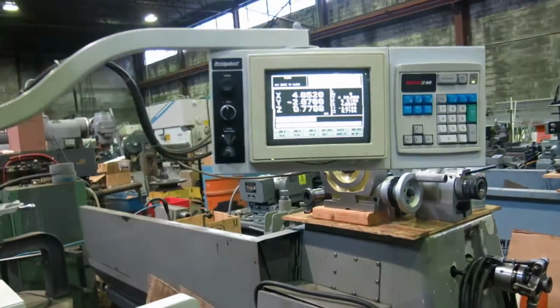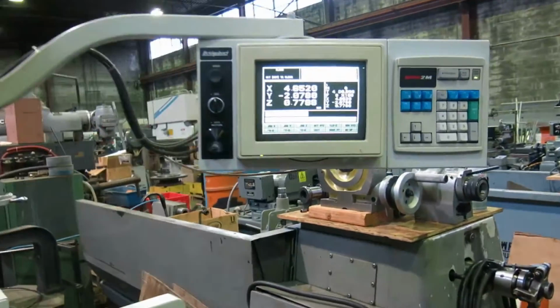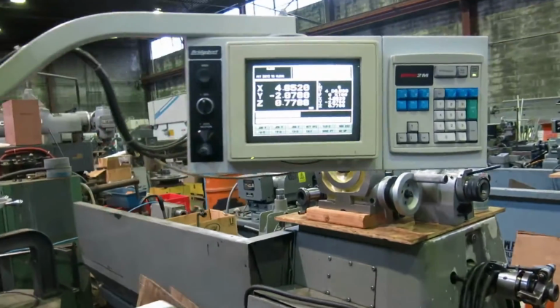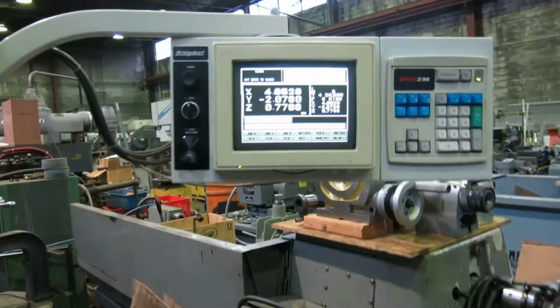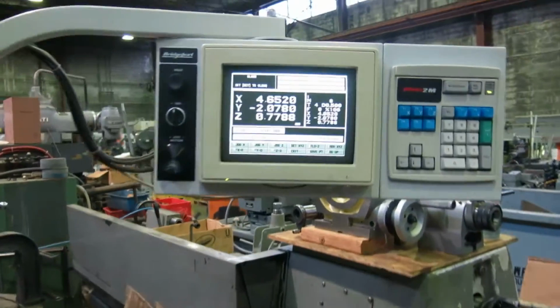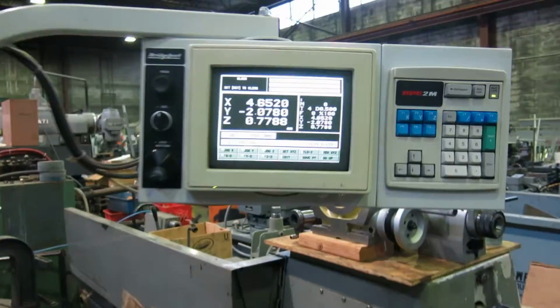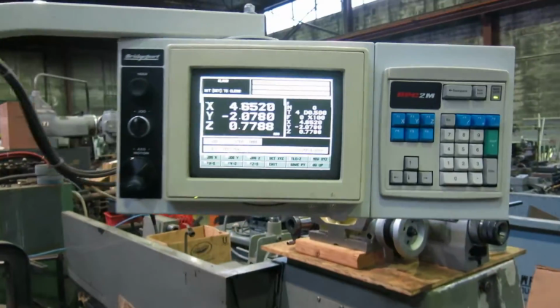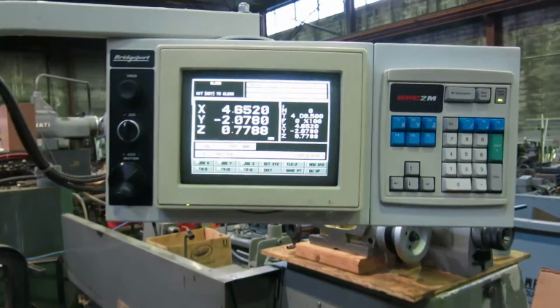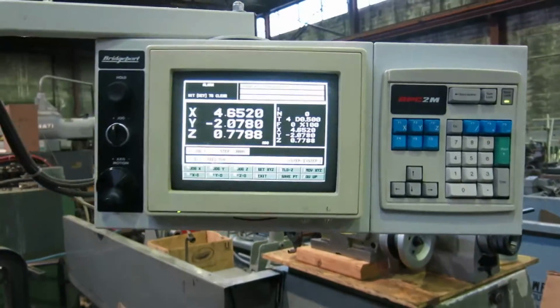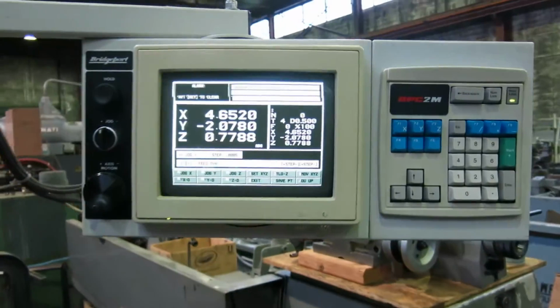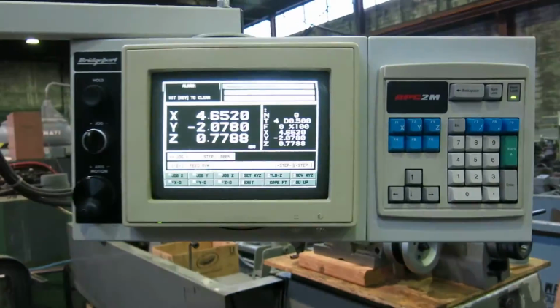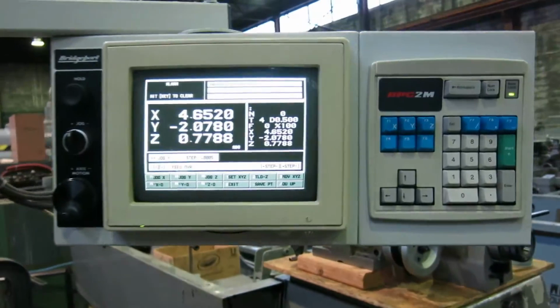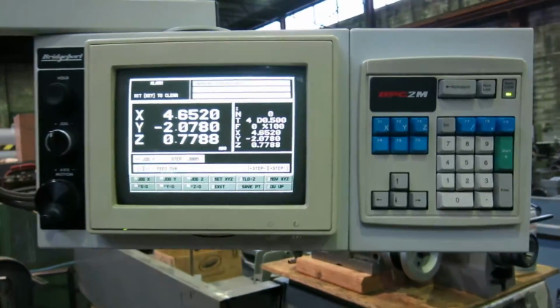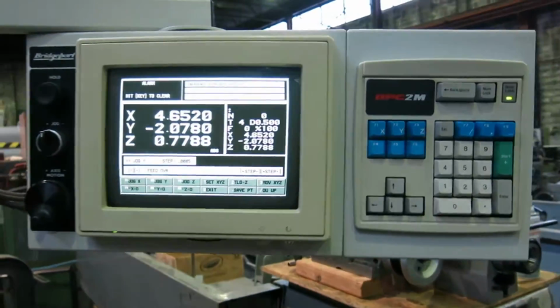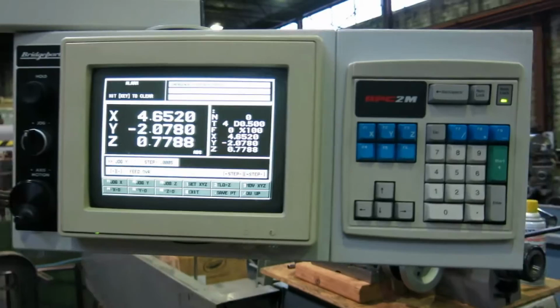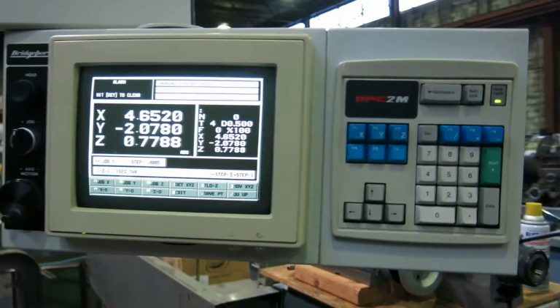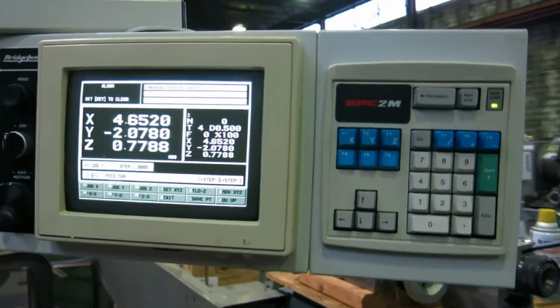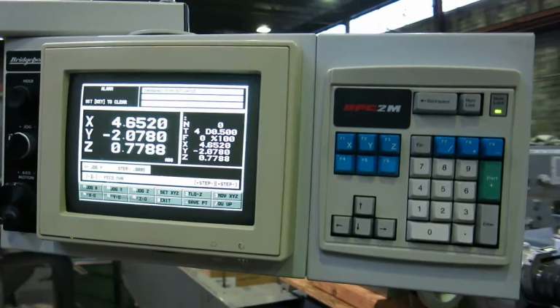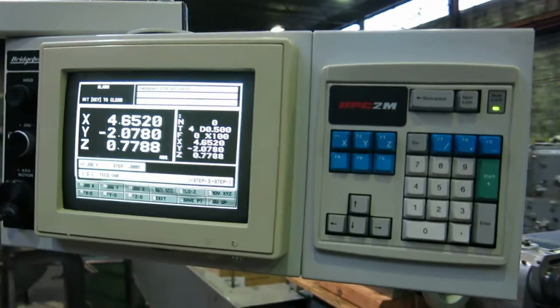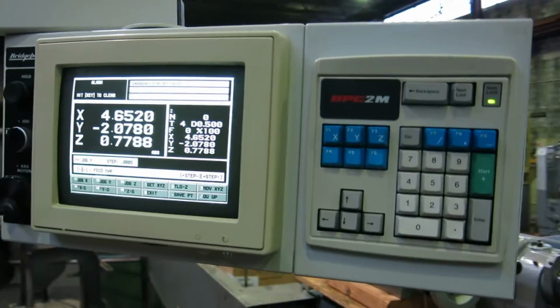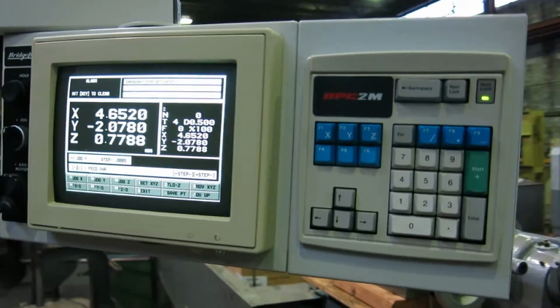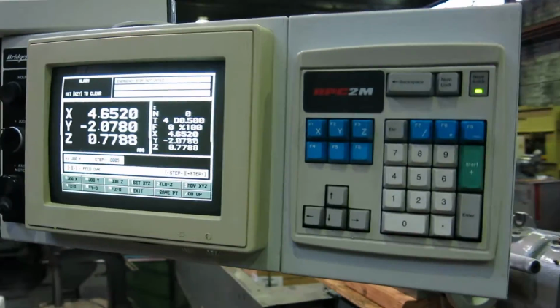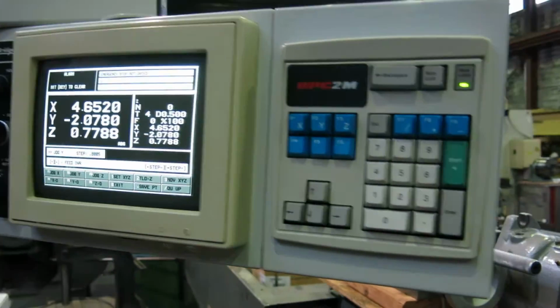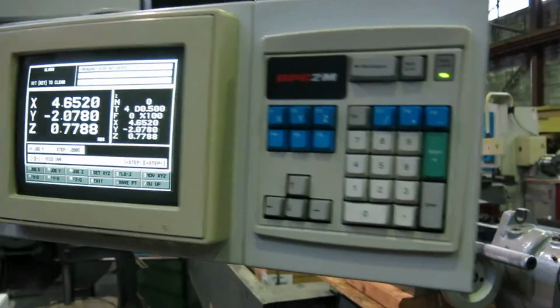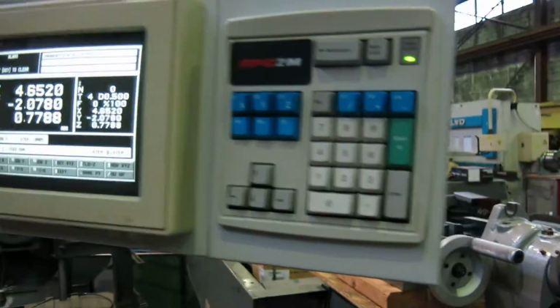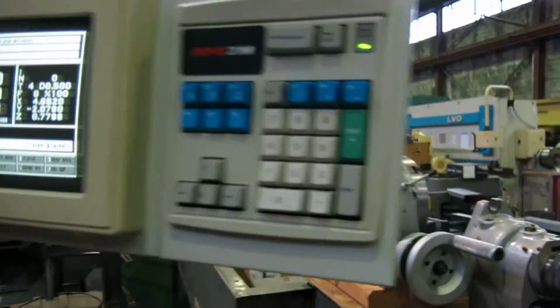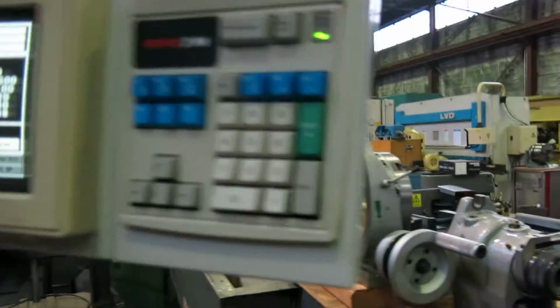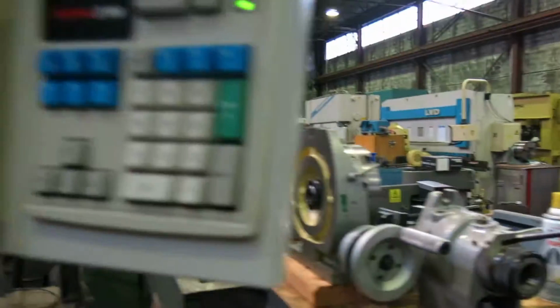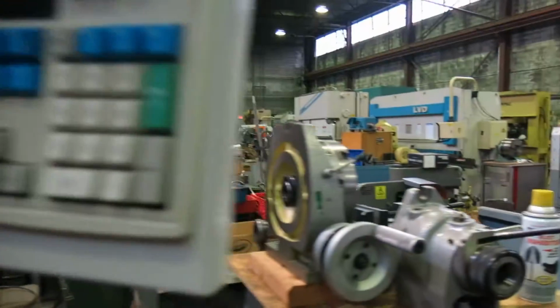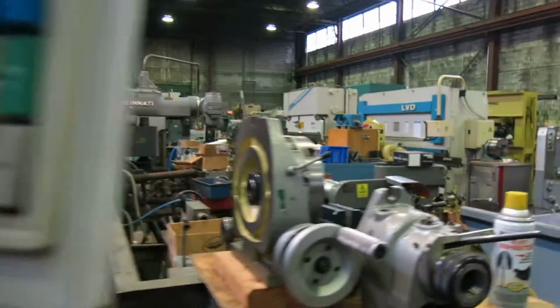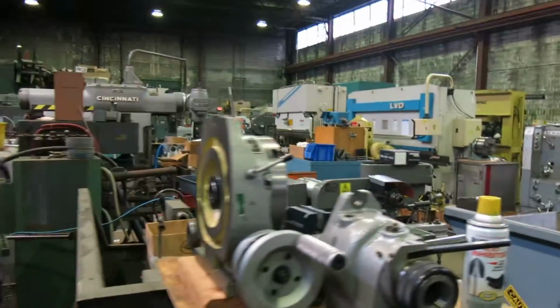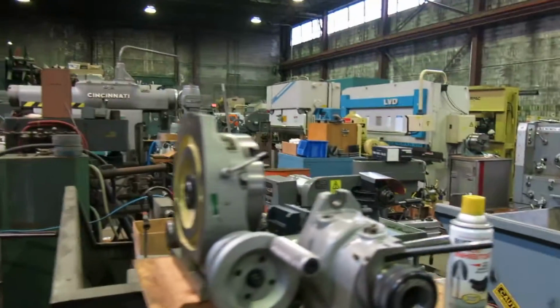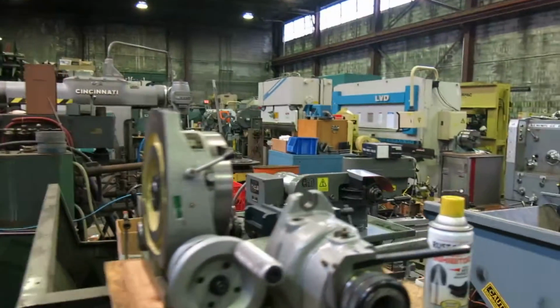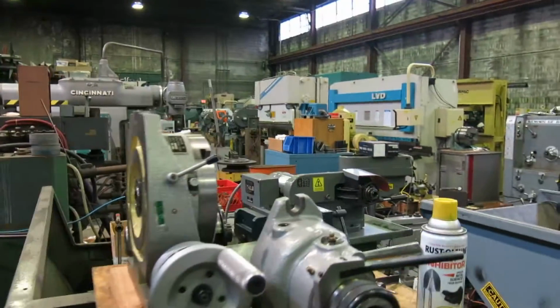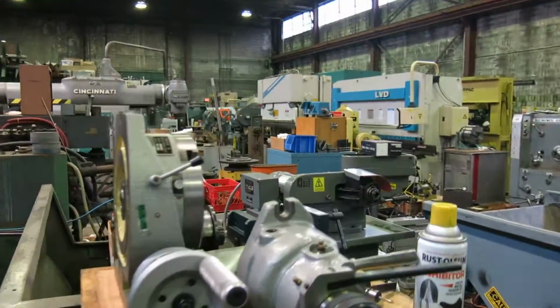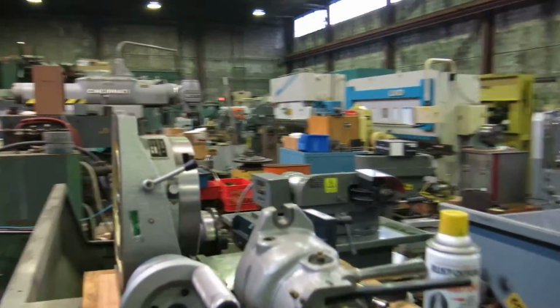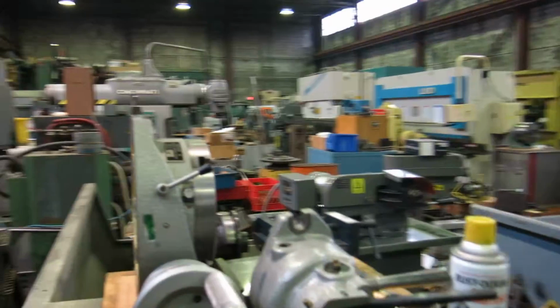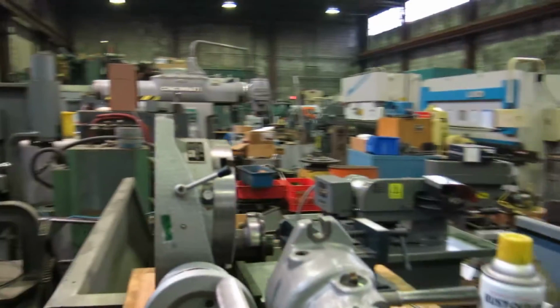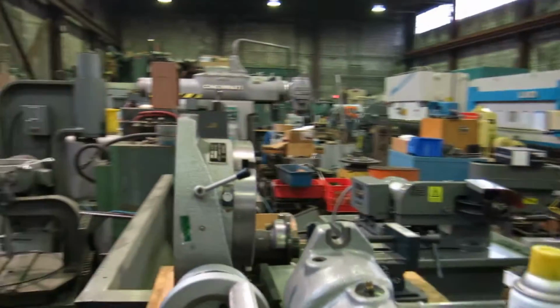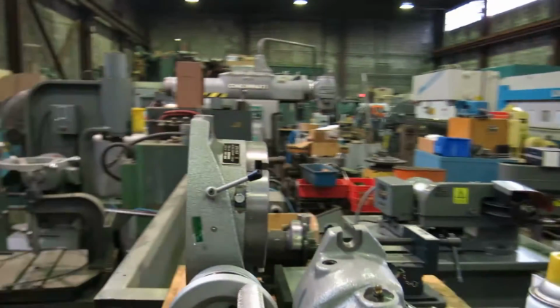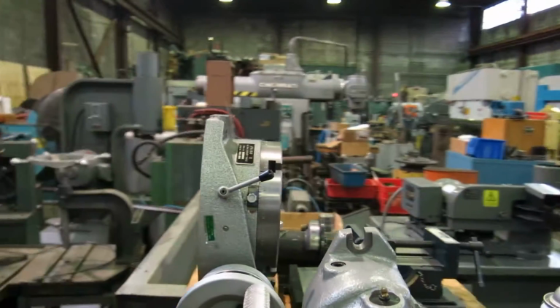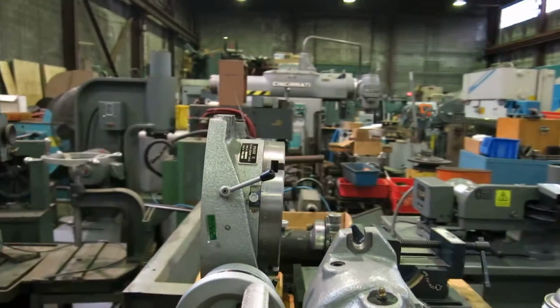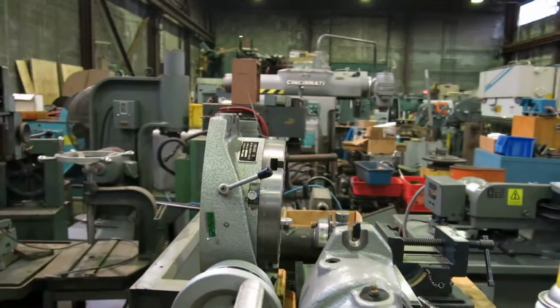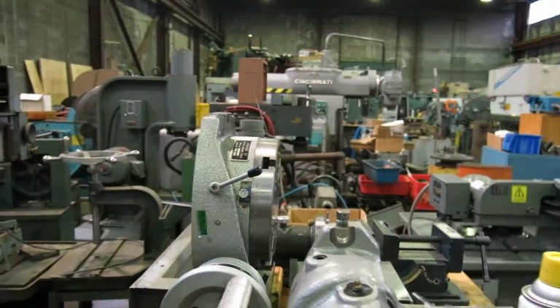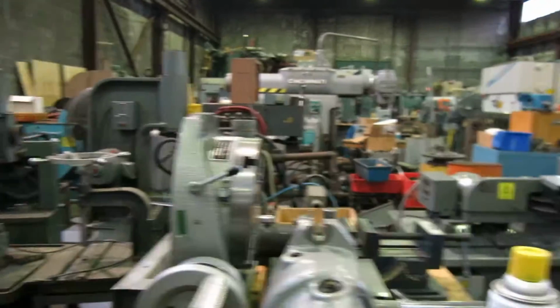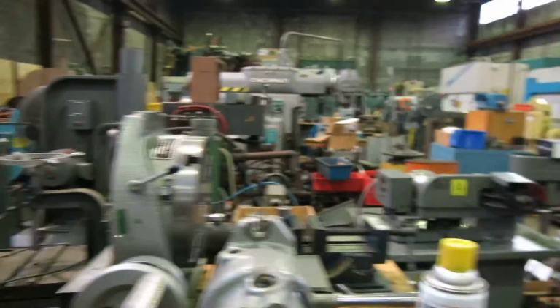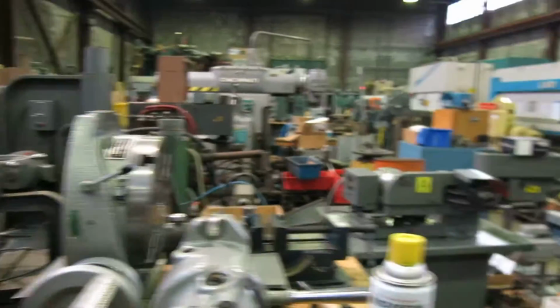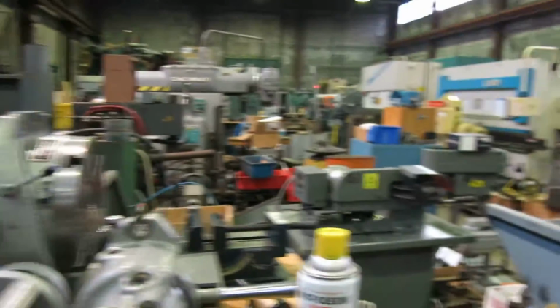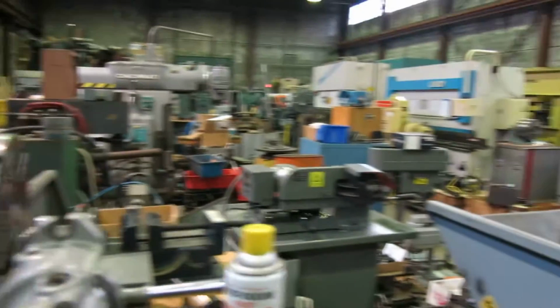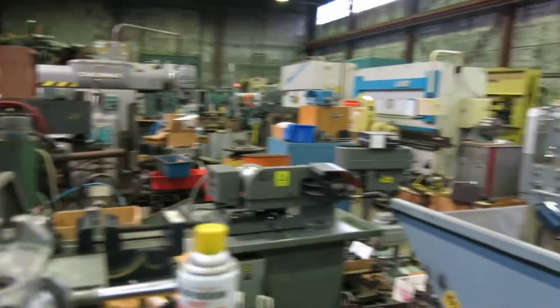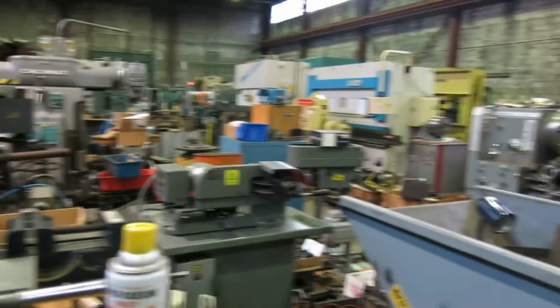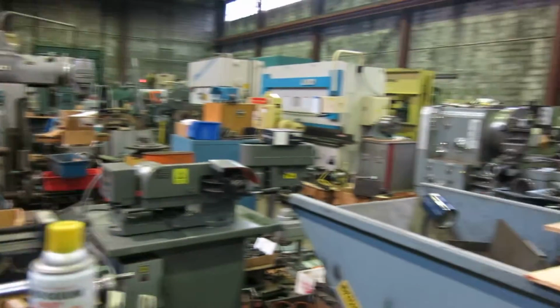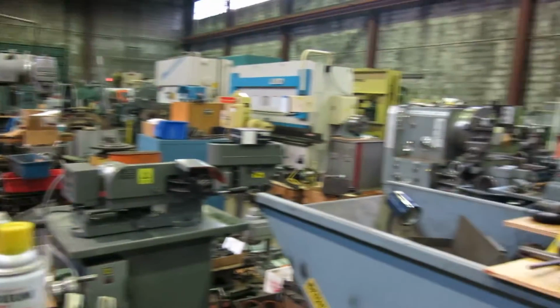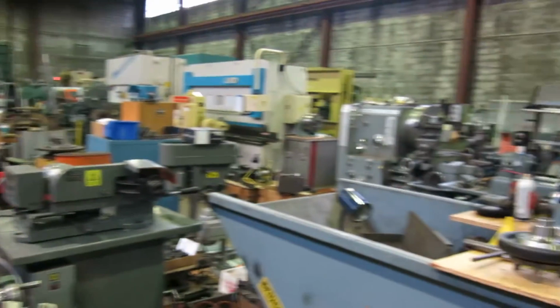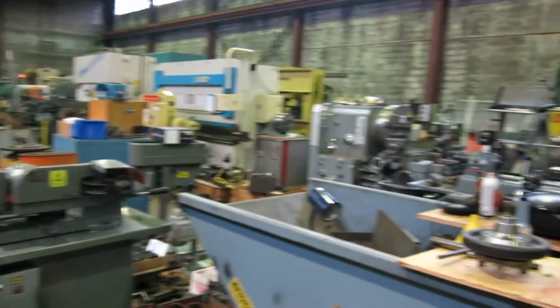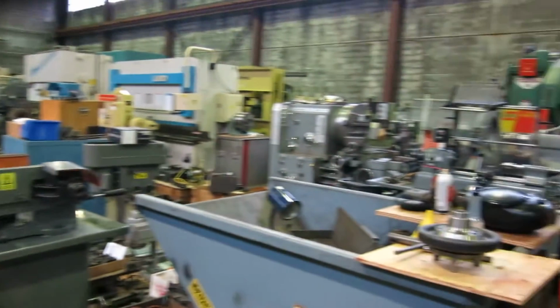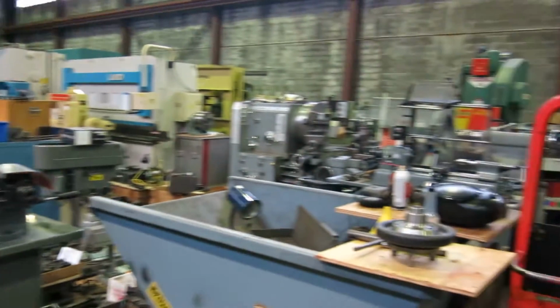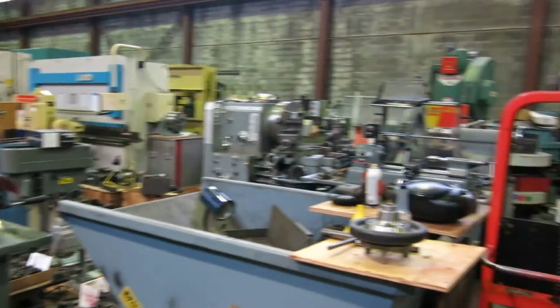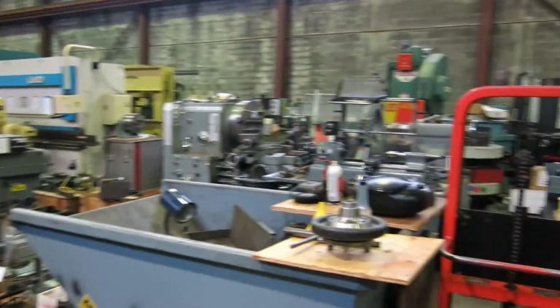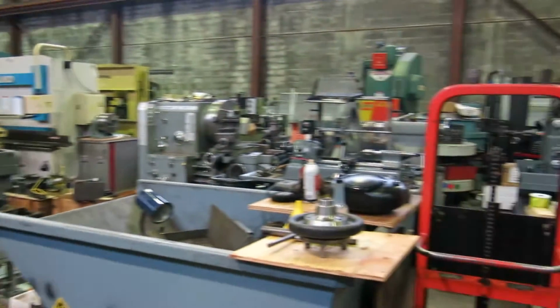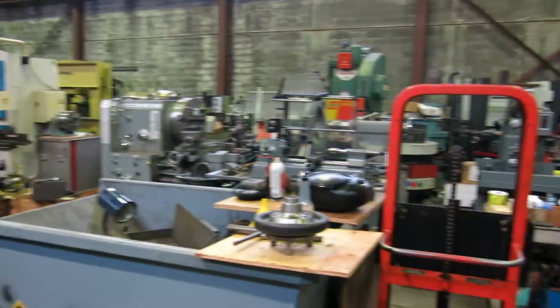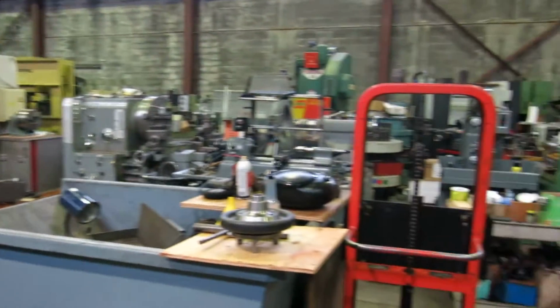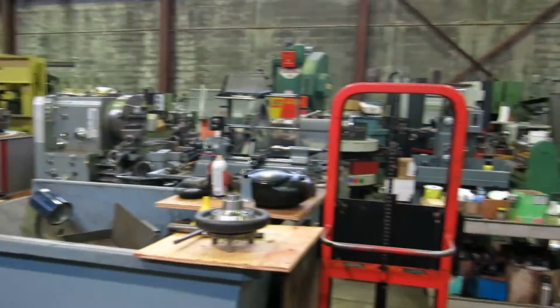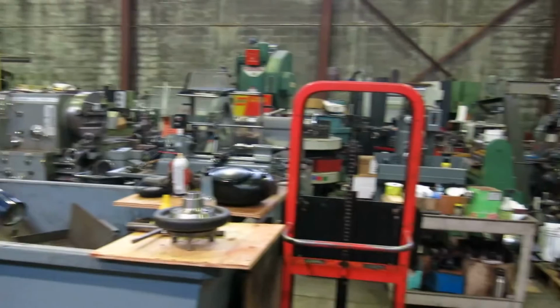That's mullinmachinery.com for all your tool room and fabricating needs.